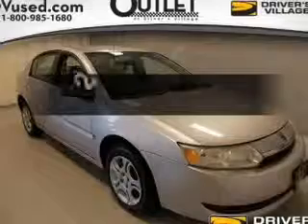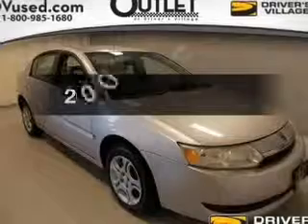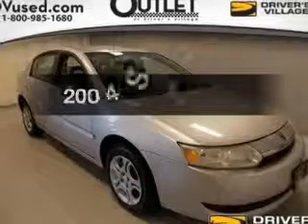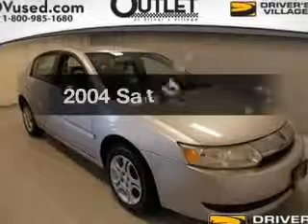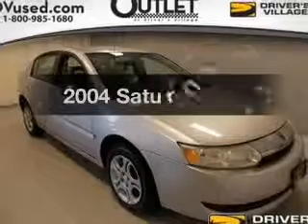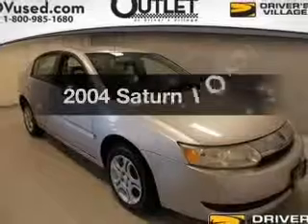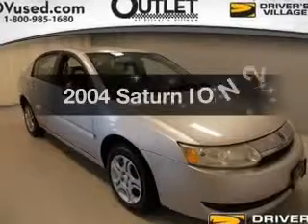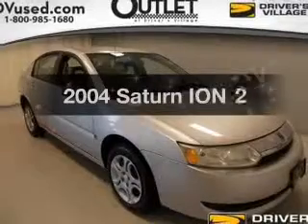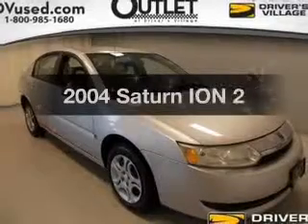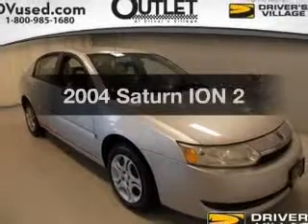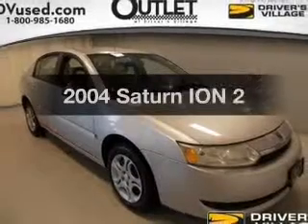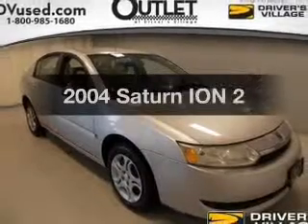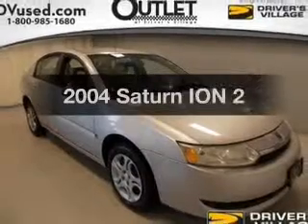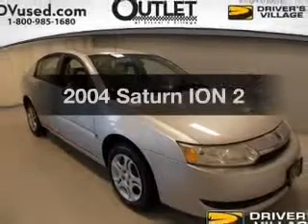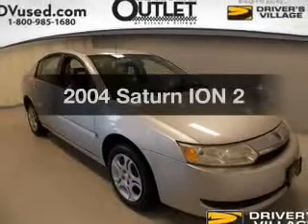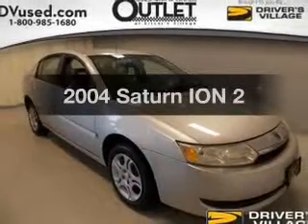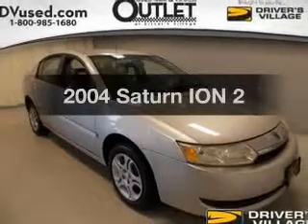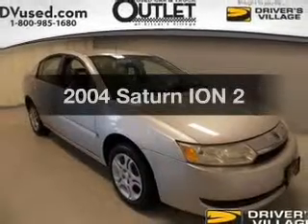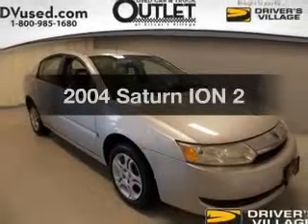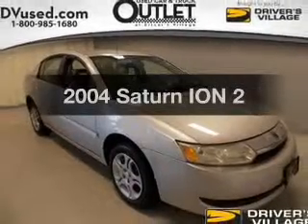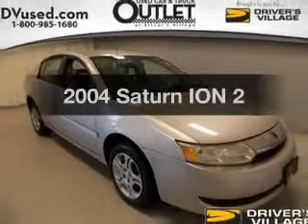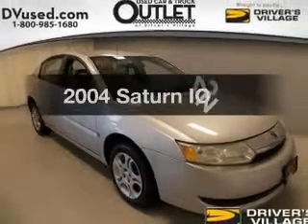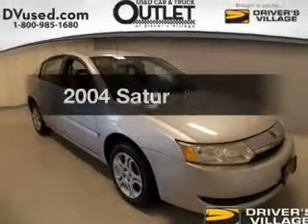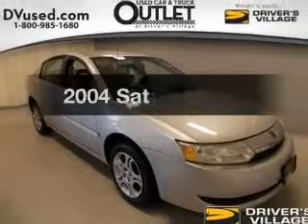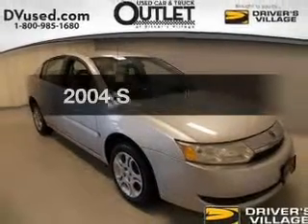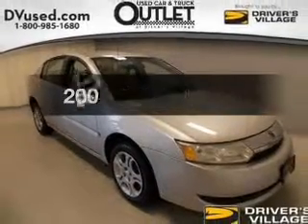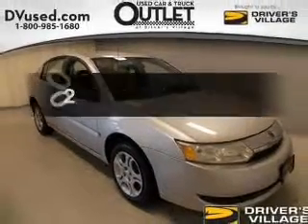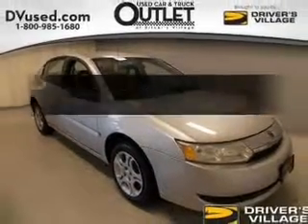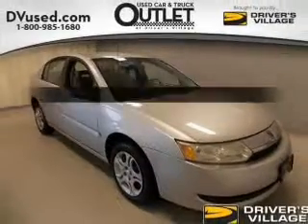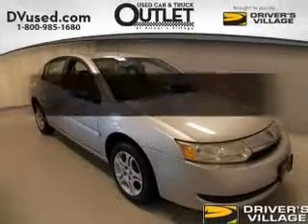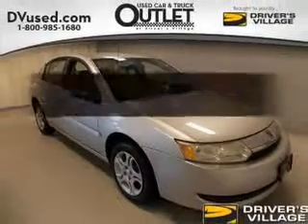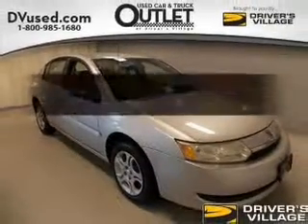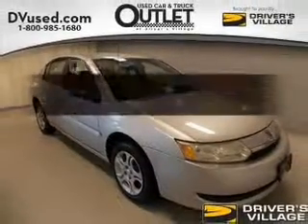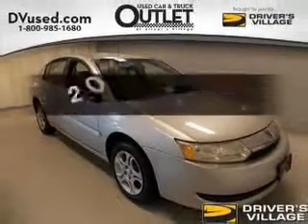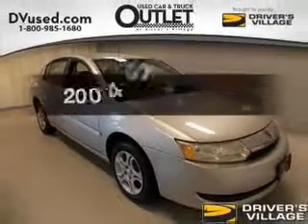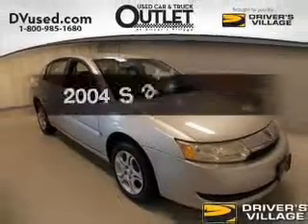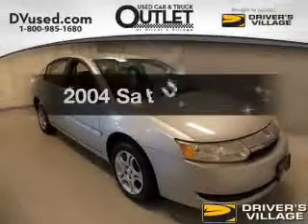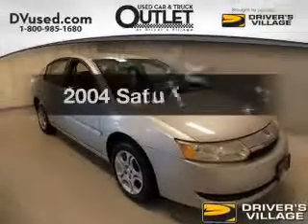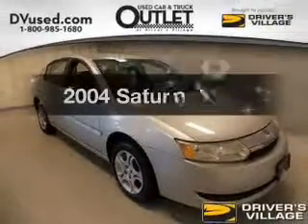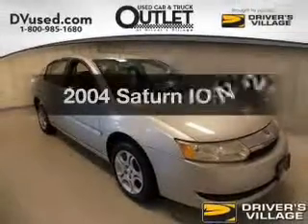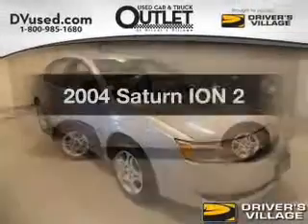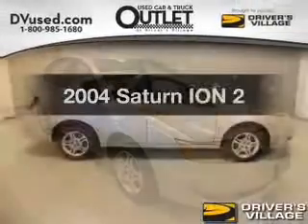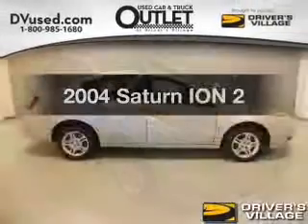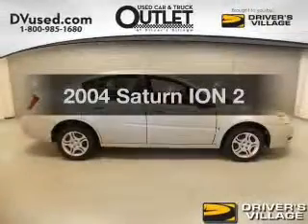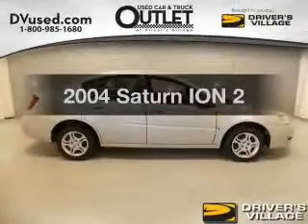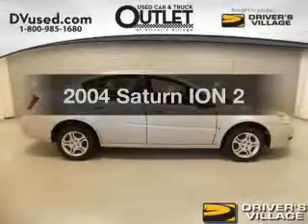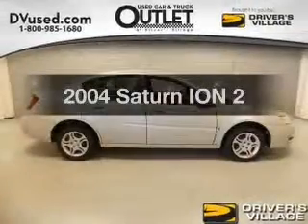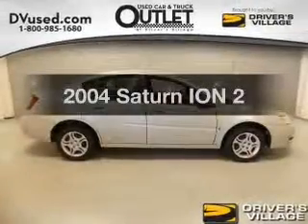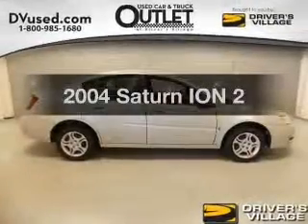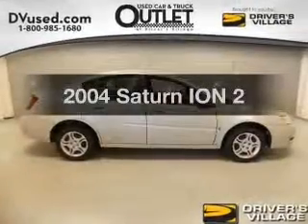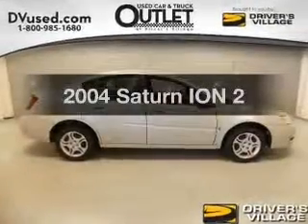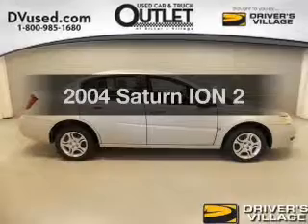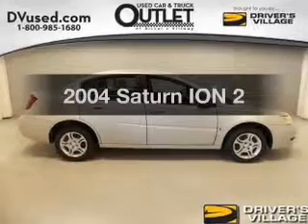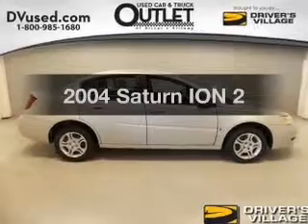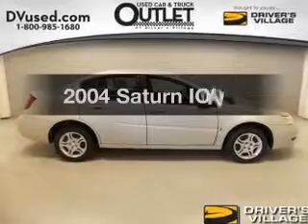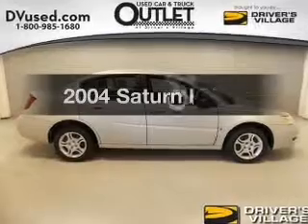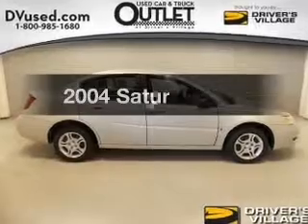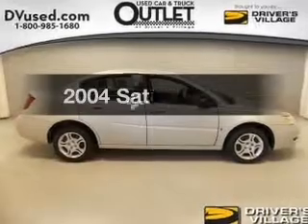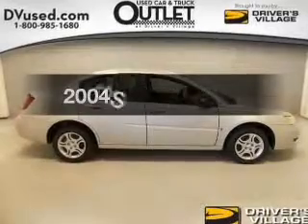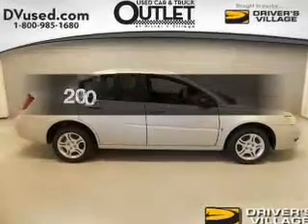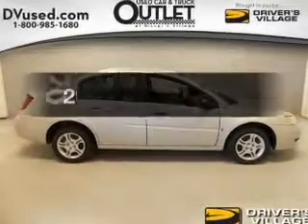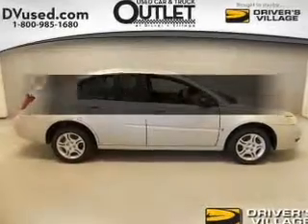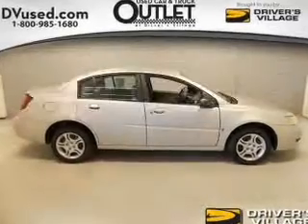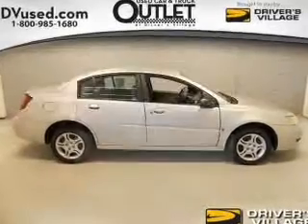Introducing the 2004 Saturn Ion. Find everything you want in a ride under one roof with this vehicle.